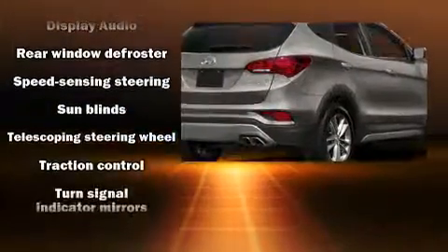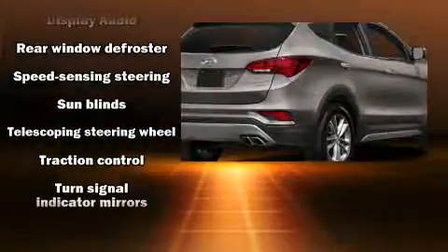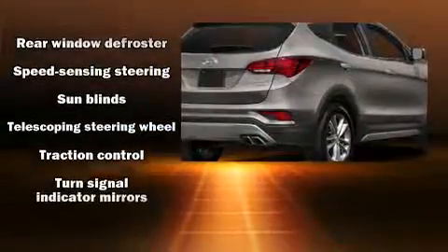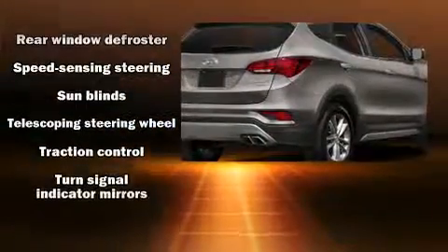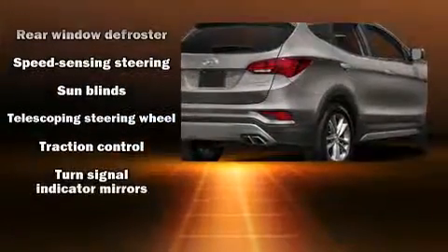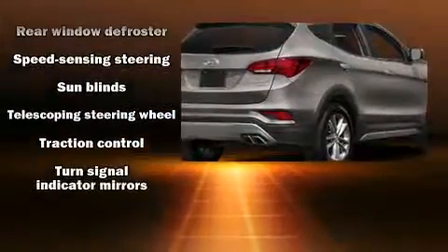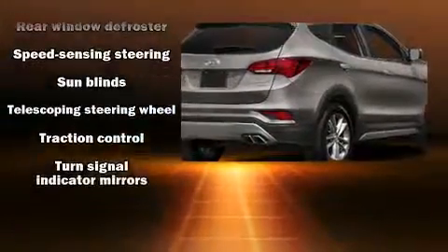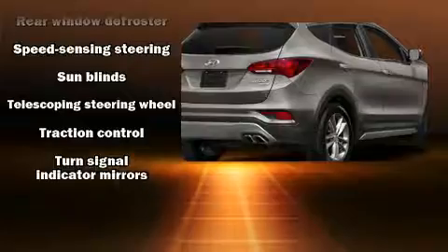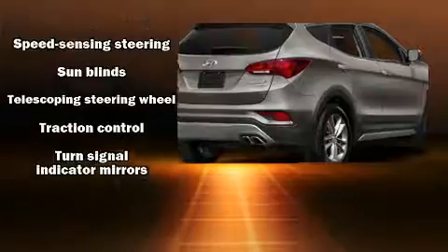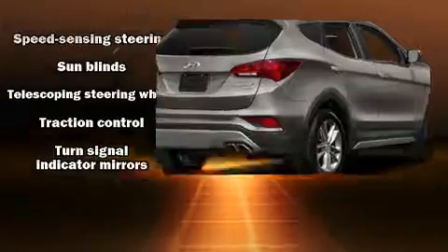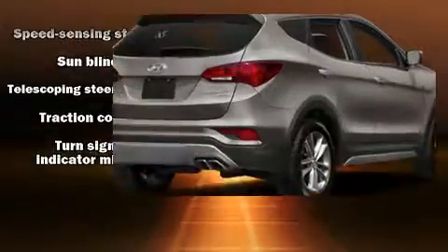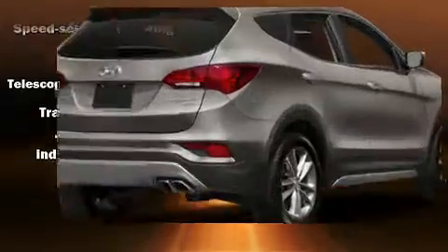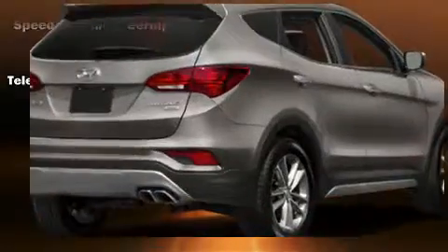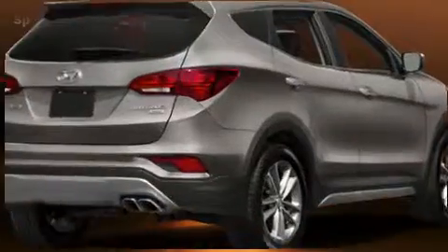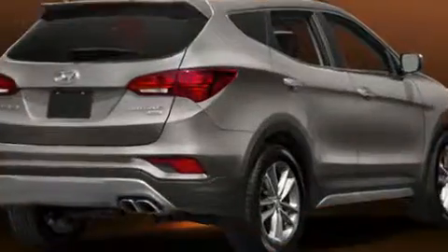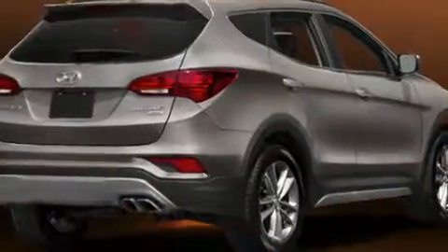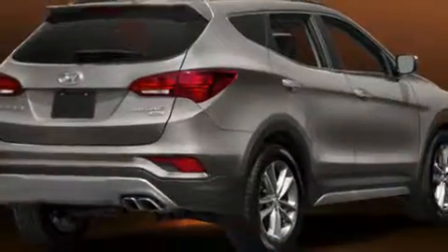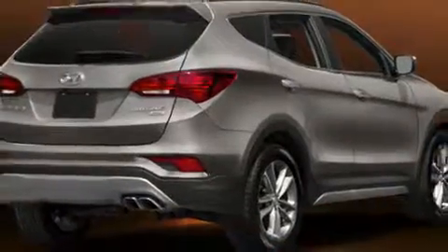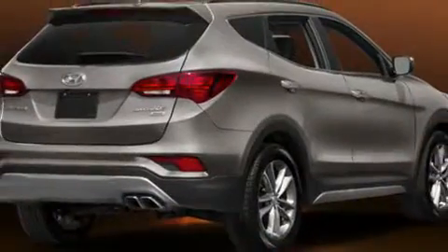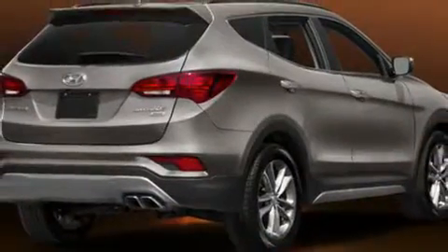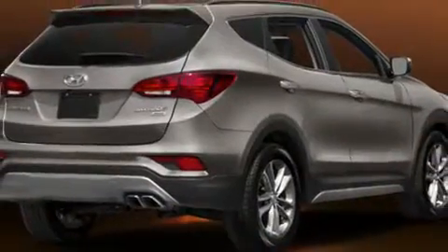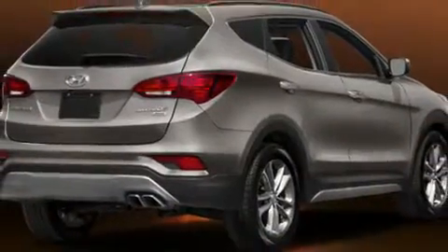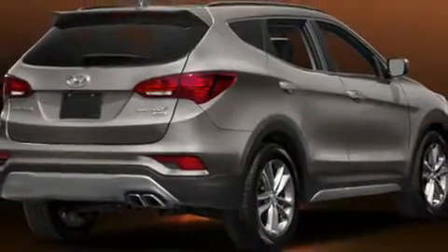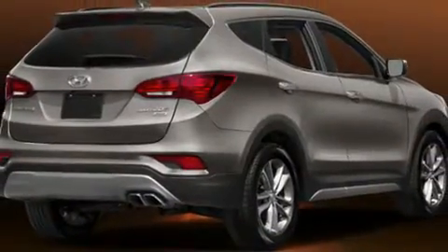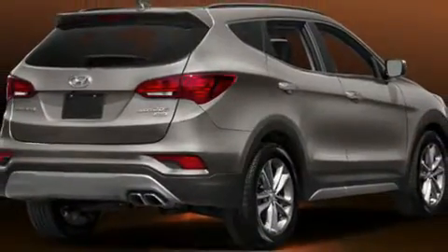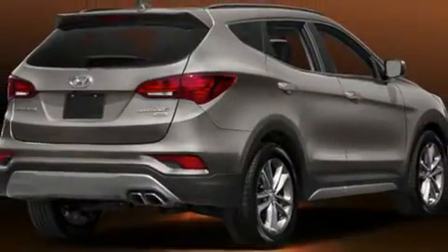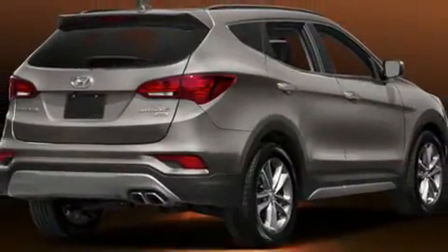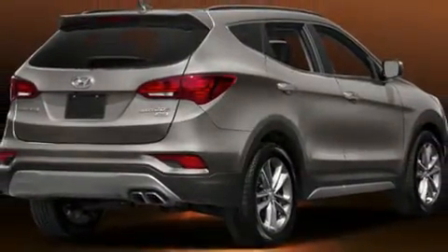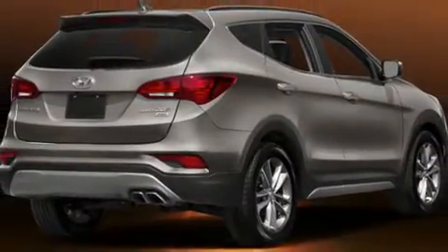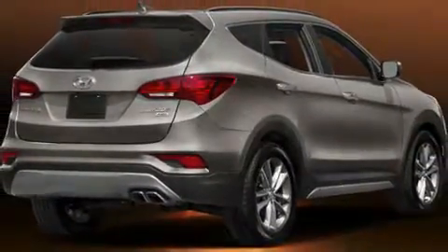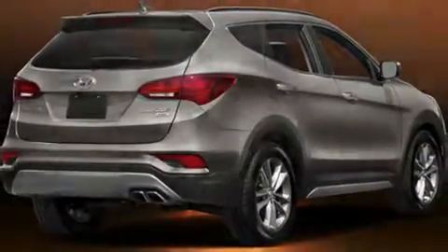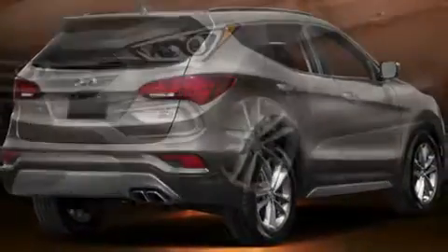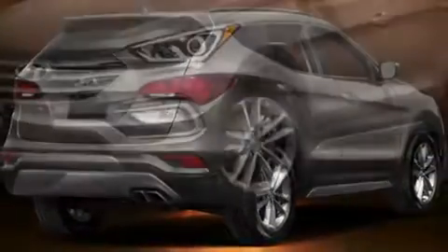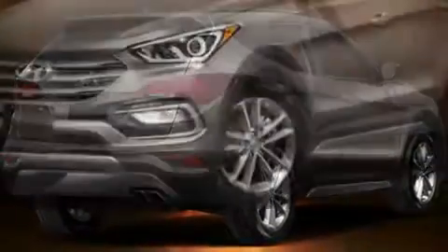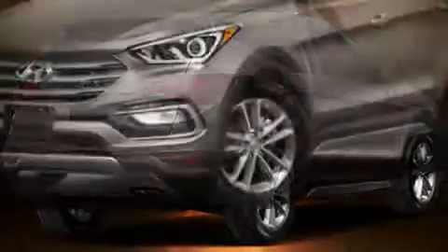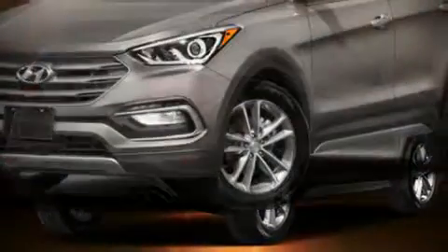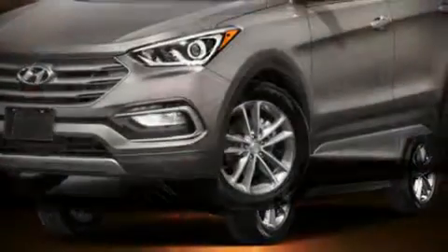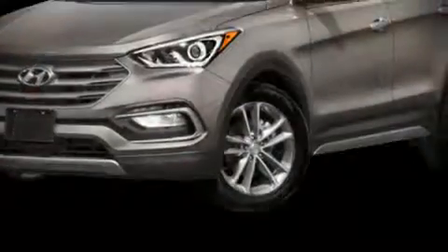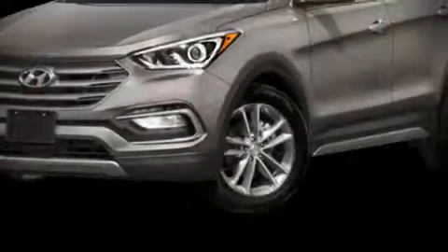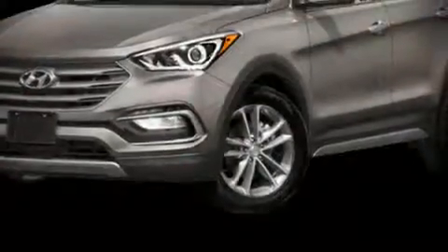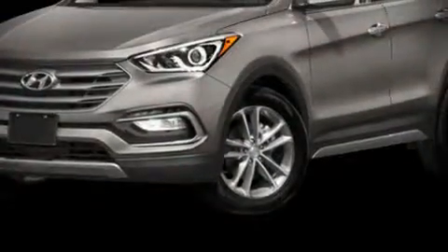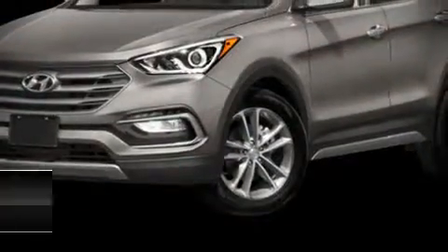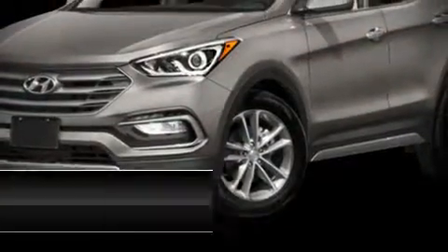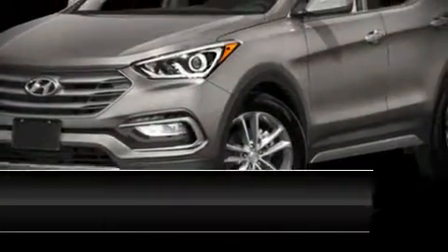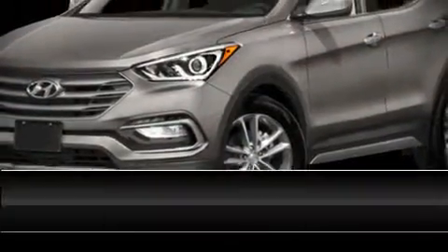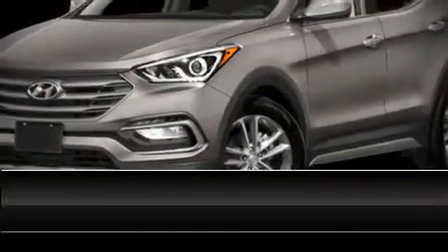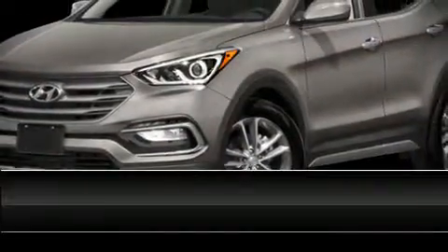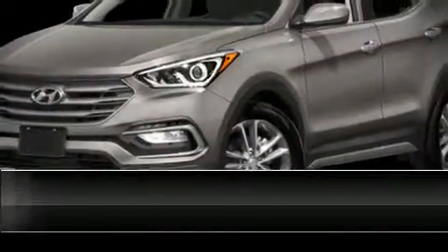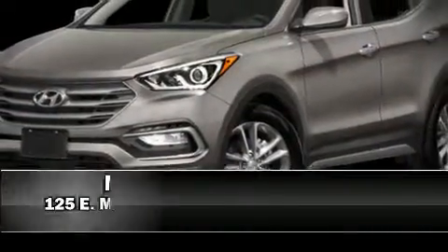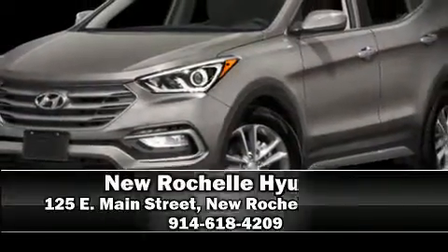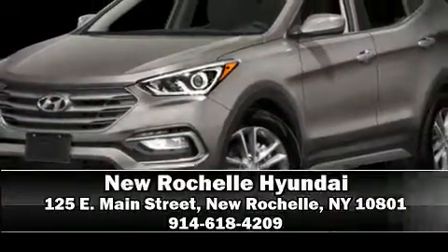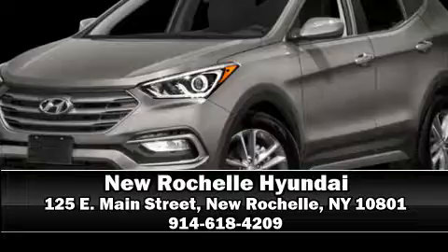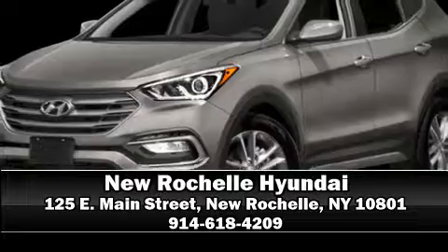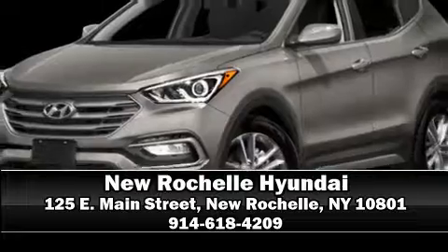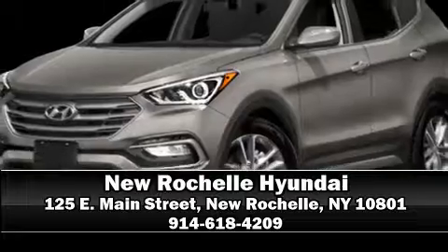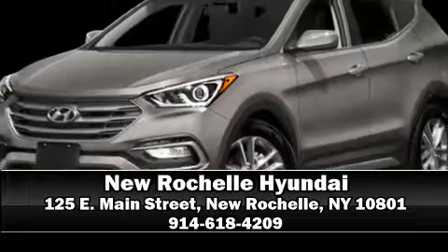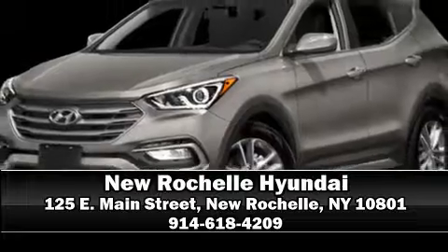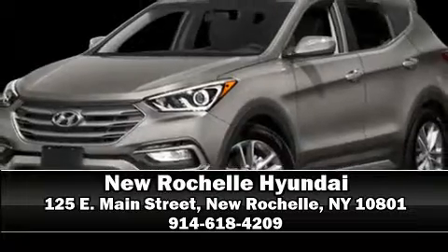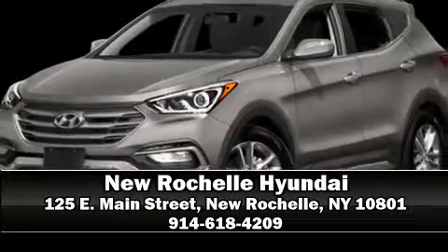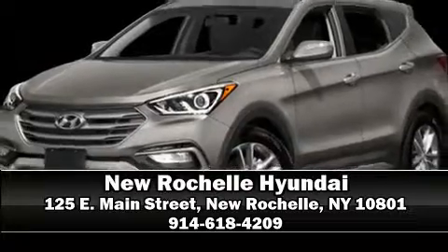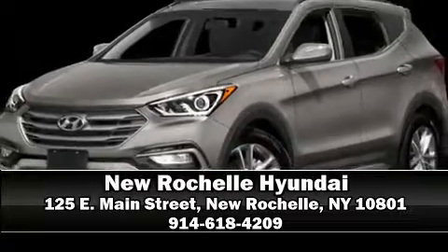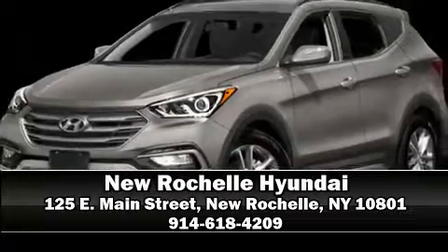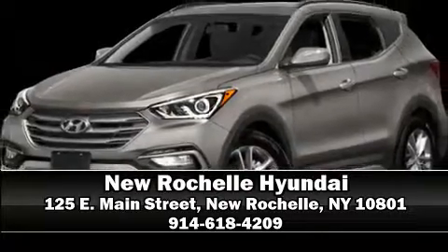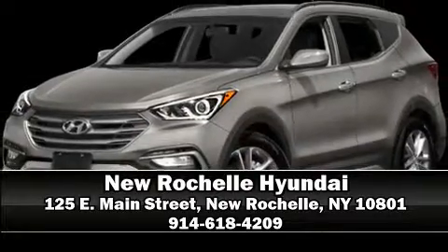Sophisticated all-wheel drive technology maintains a firm grip on the road. Please don't hesitate to give us a call. I'll see you next time!